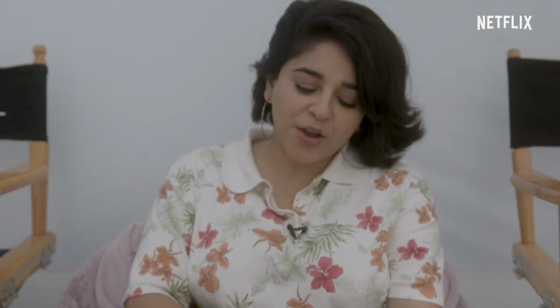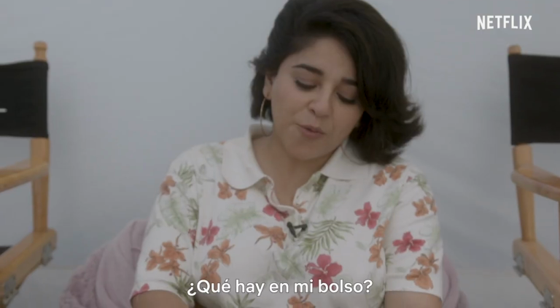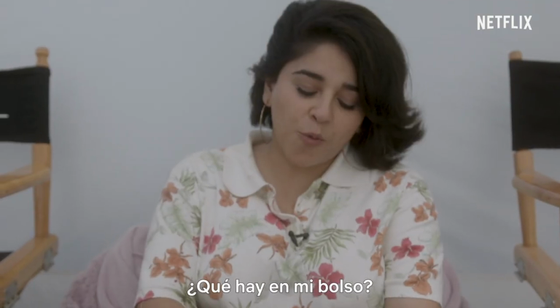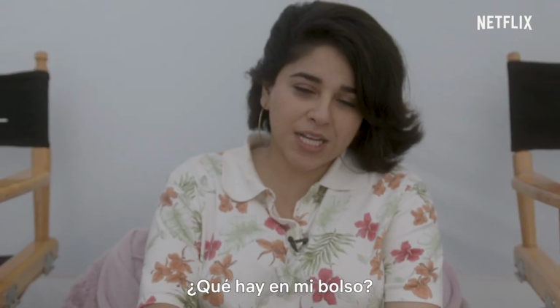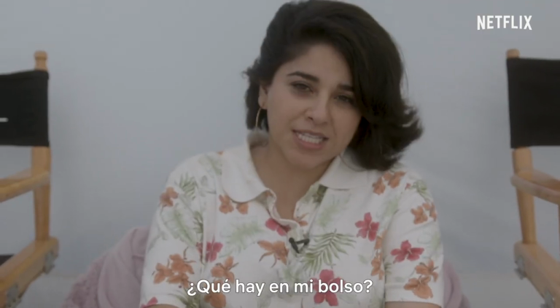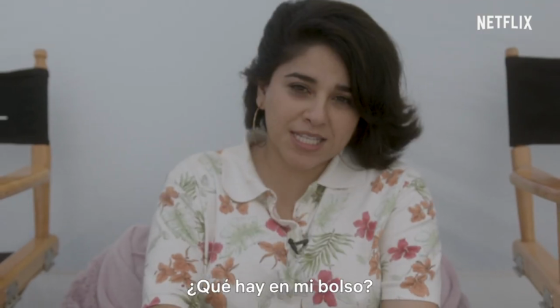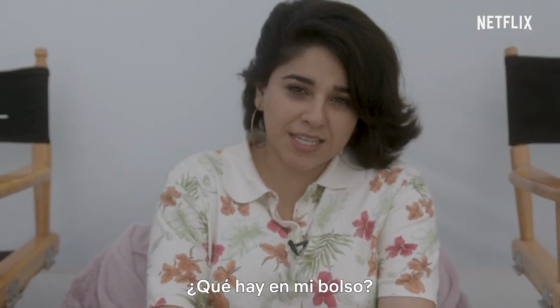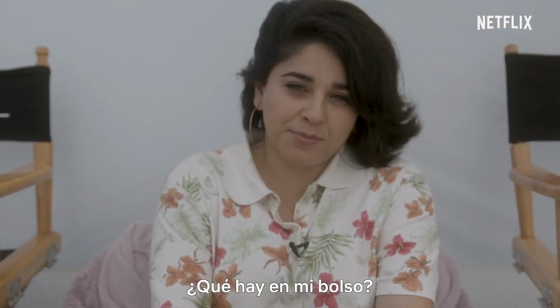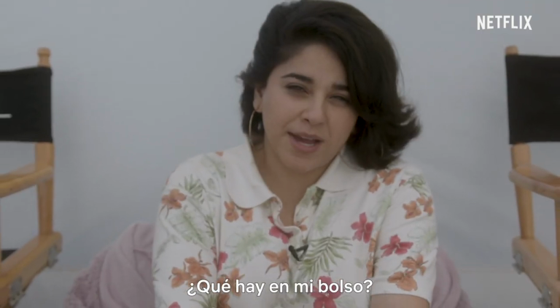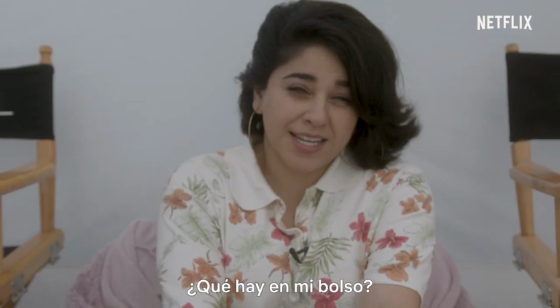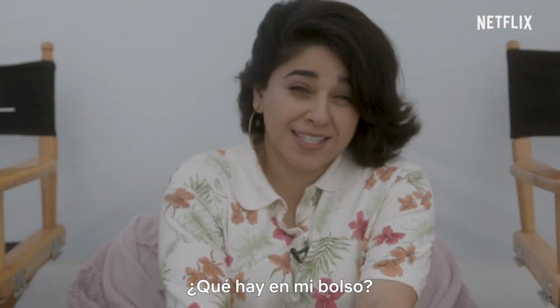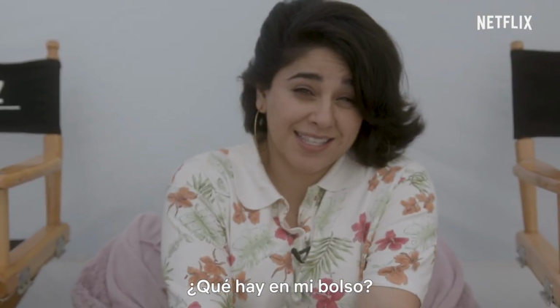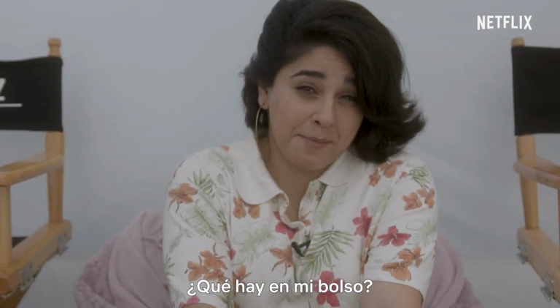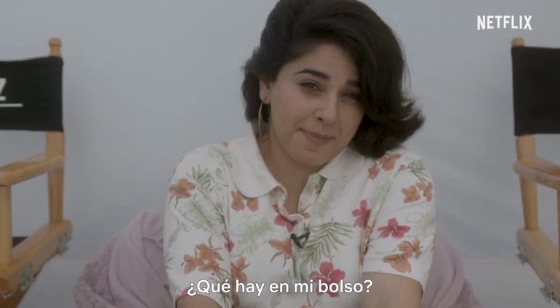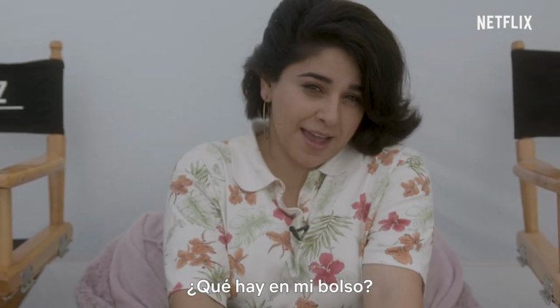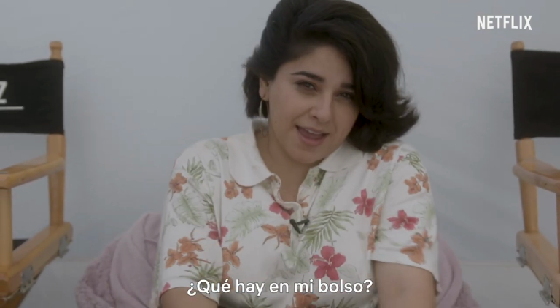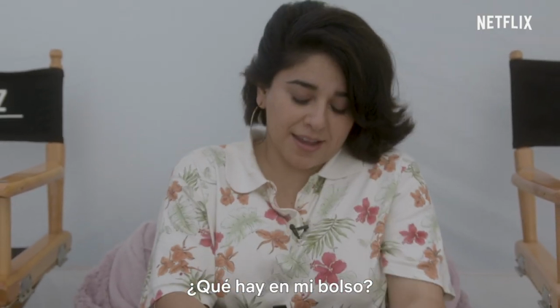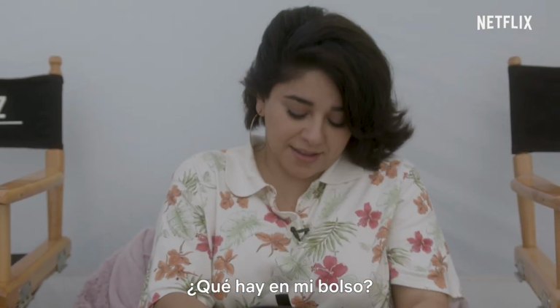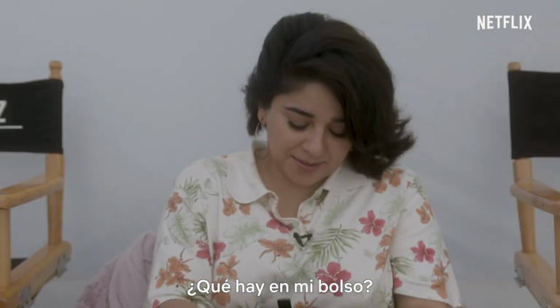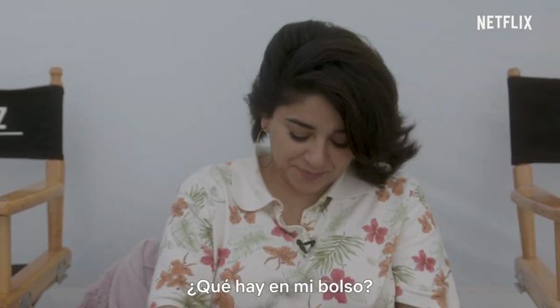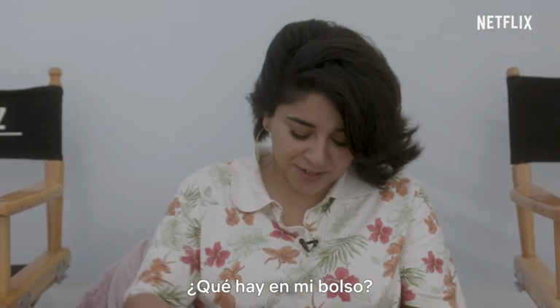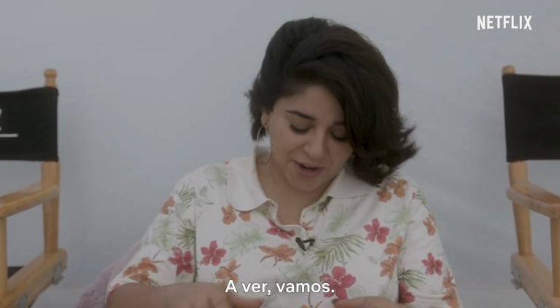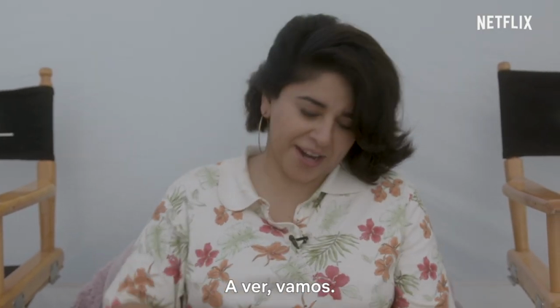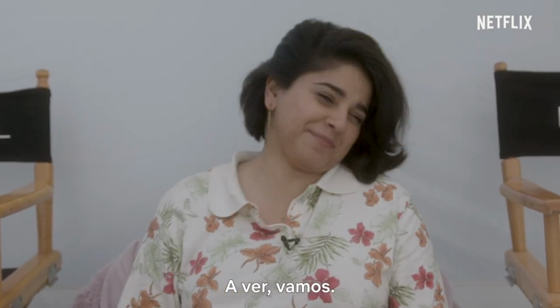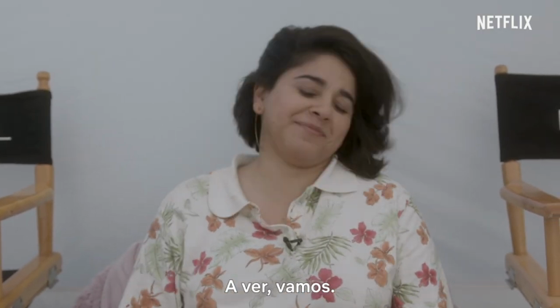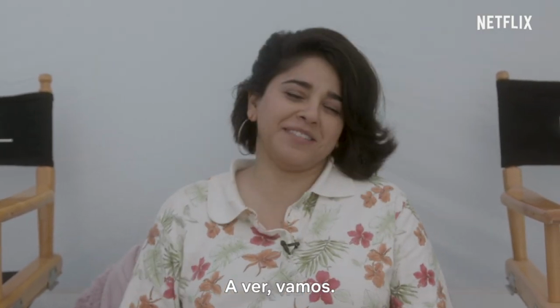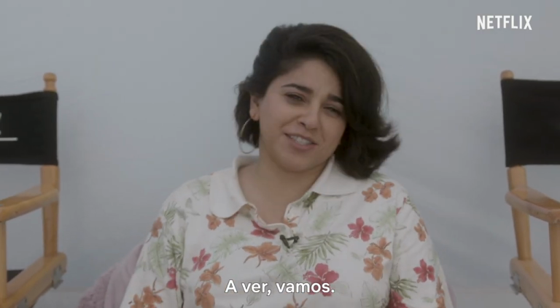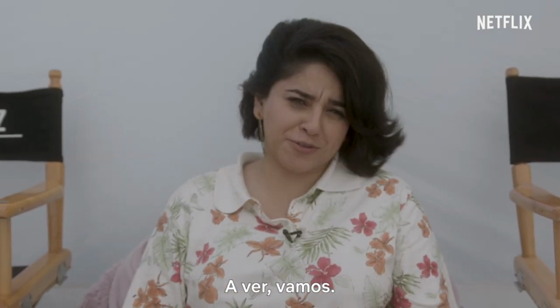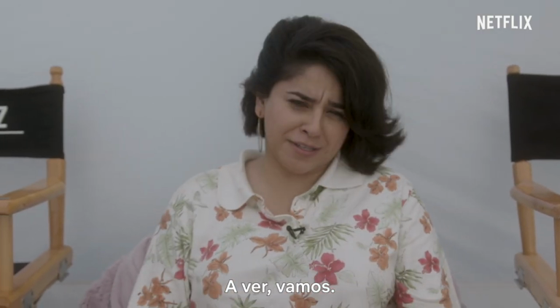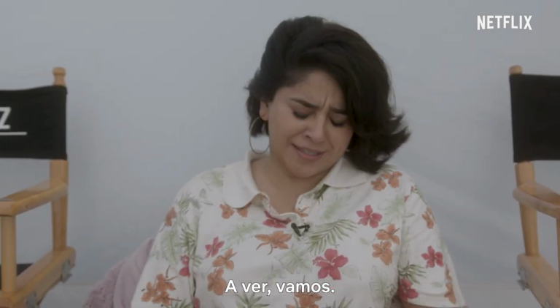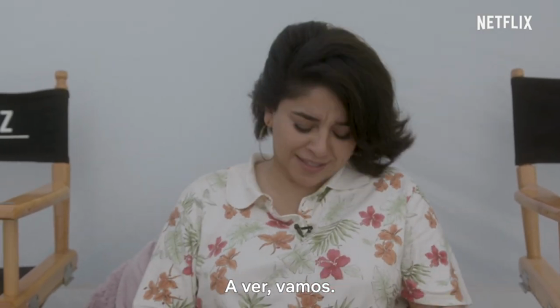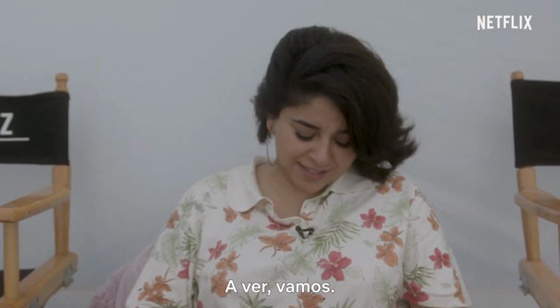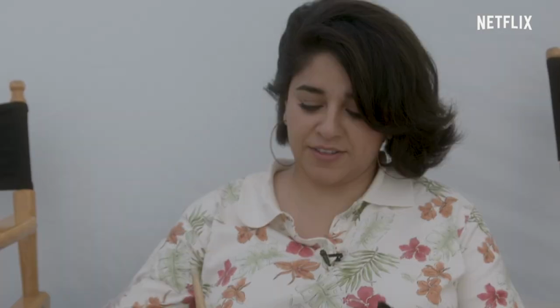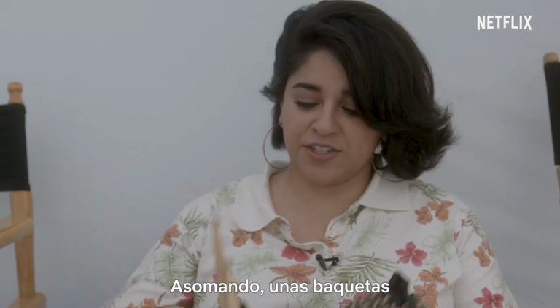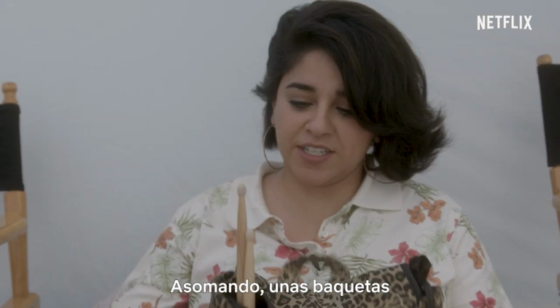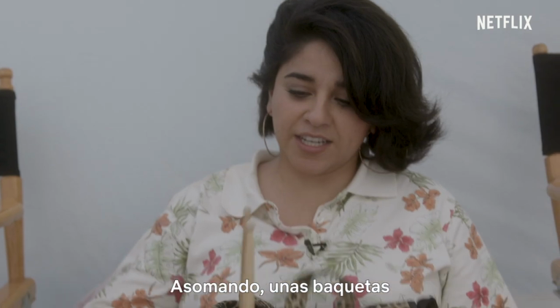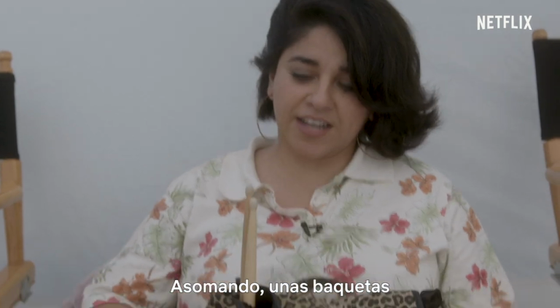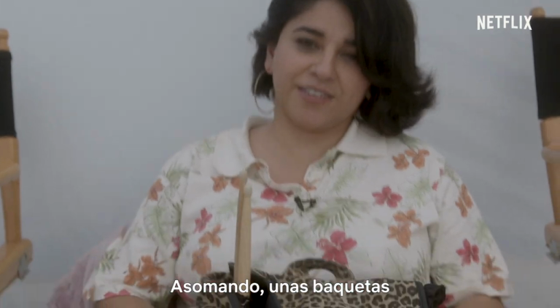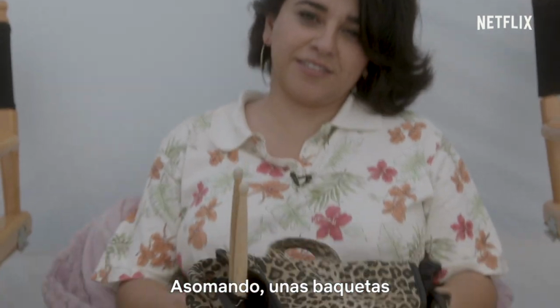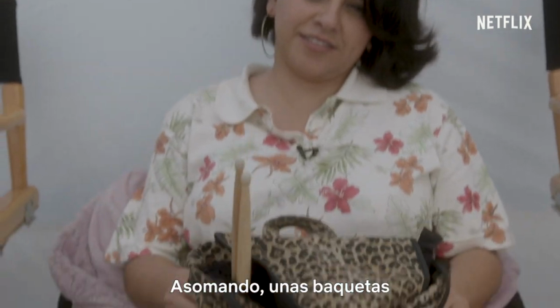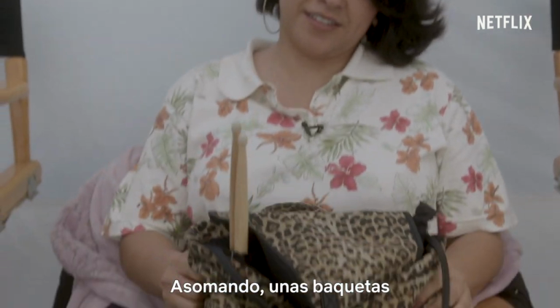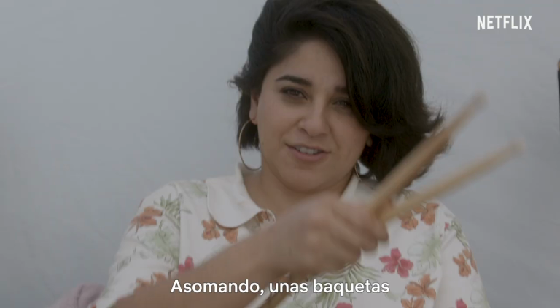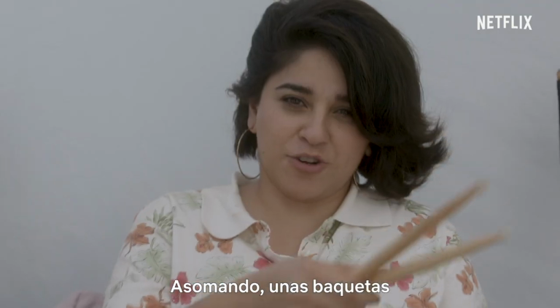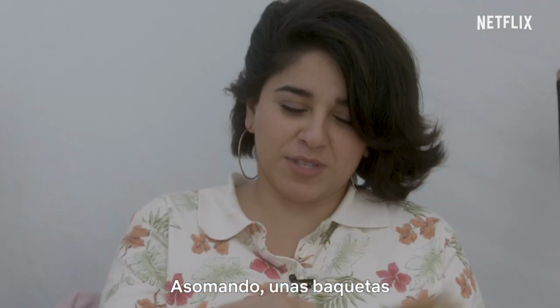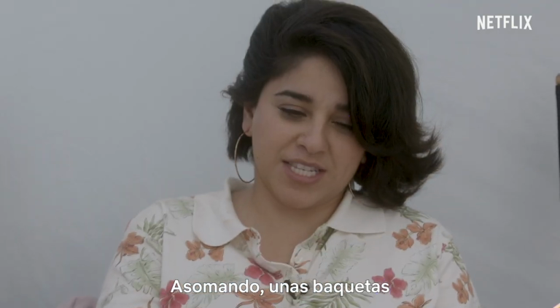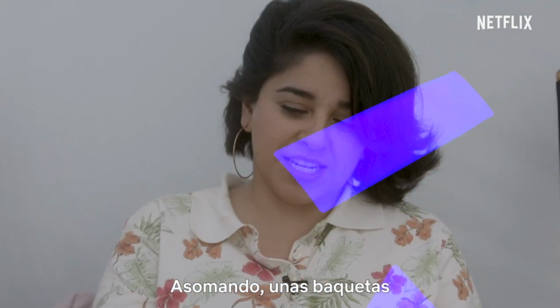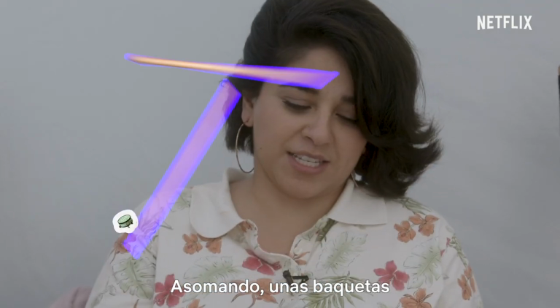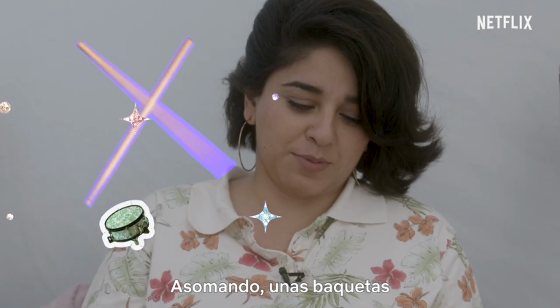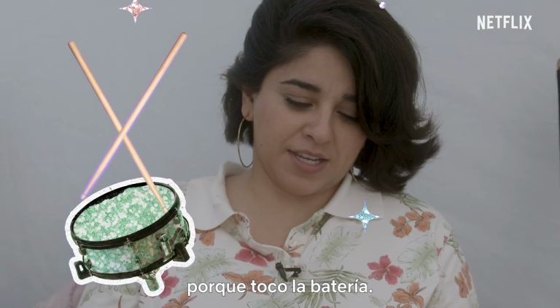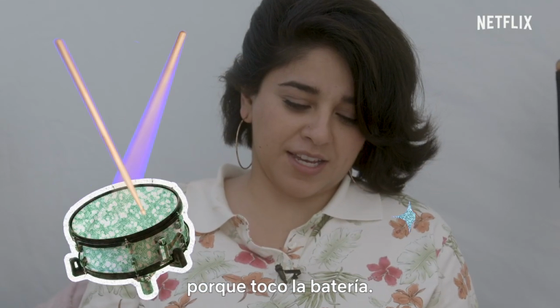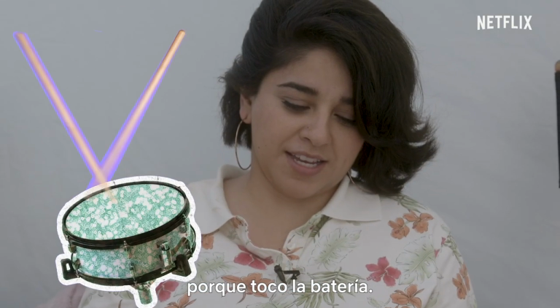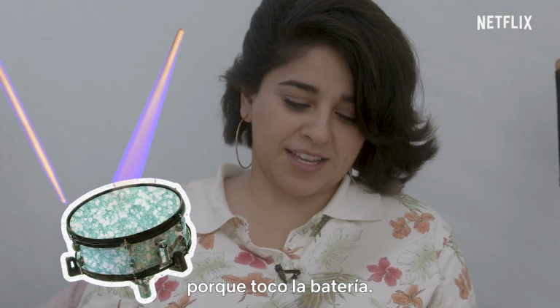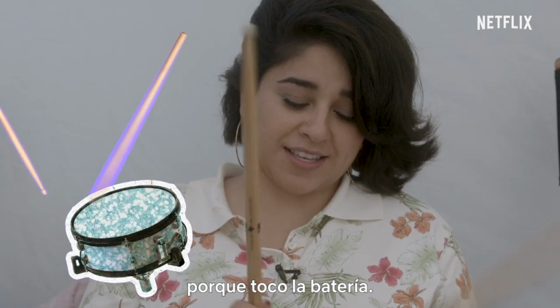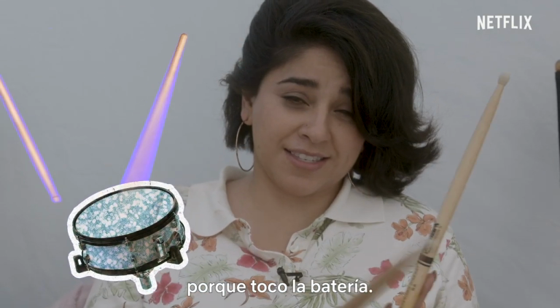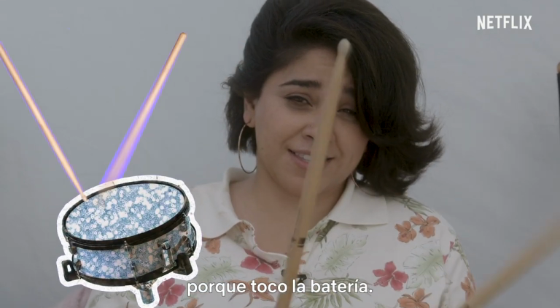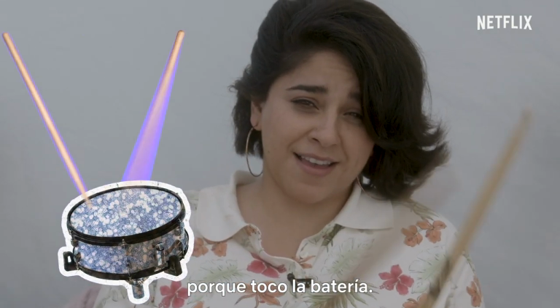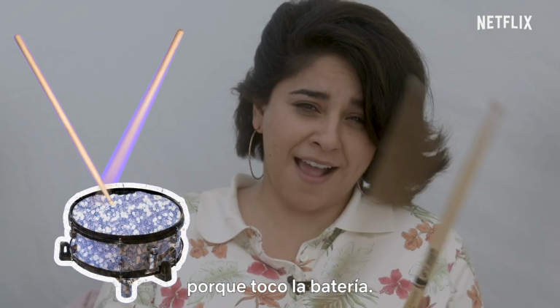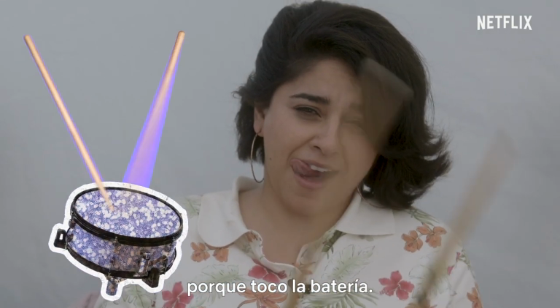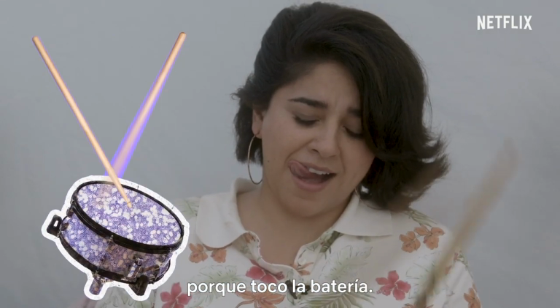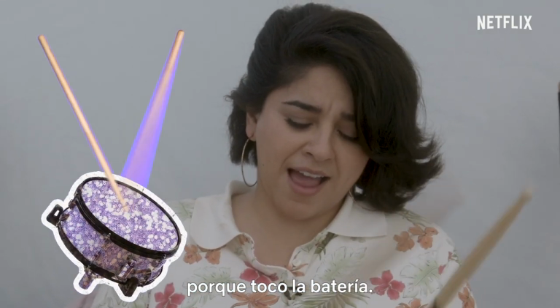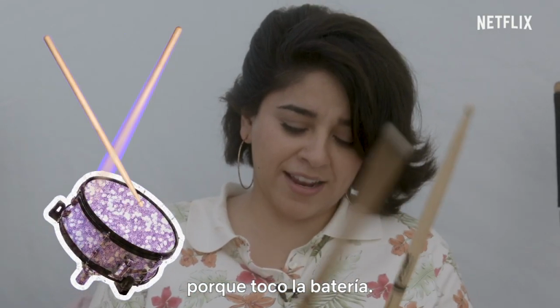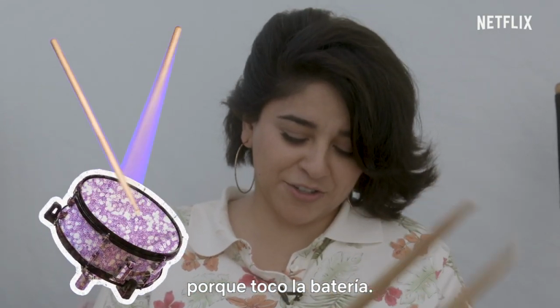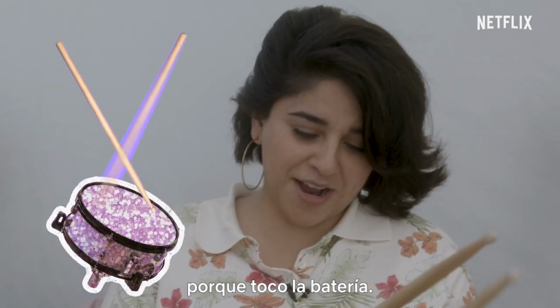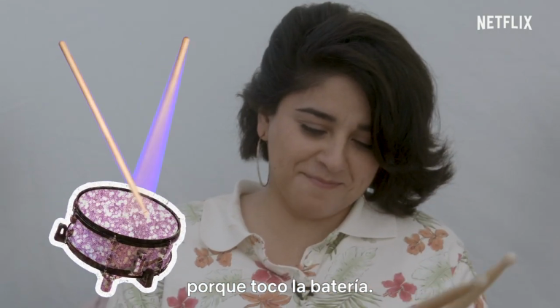What's in my set bag? Let's do this. They're sticking out — drumsticks, because I drum!